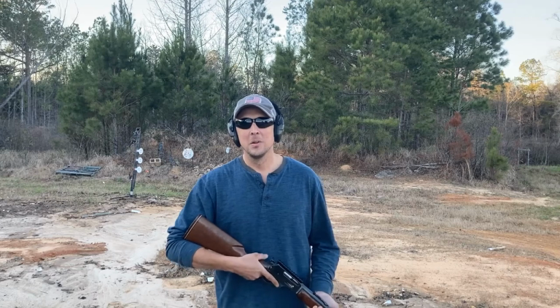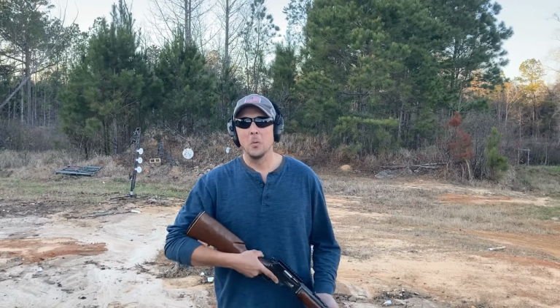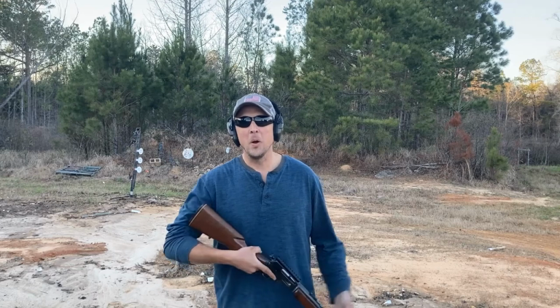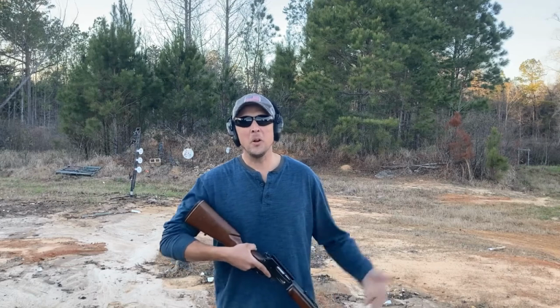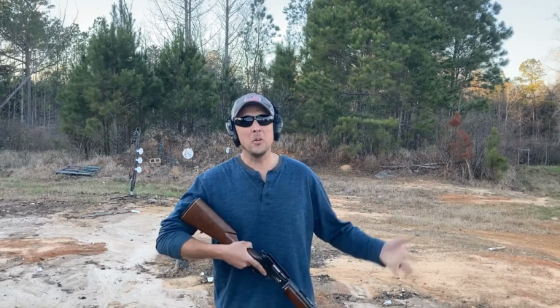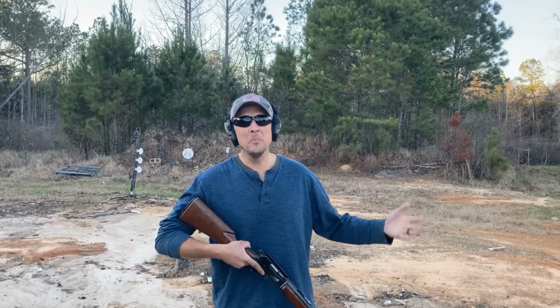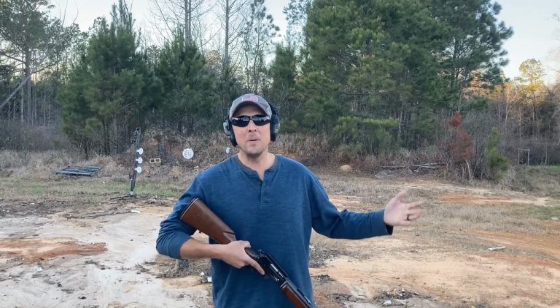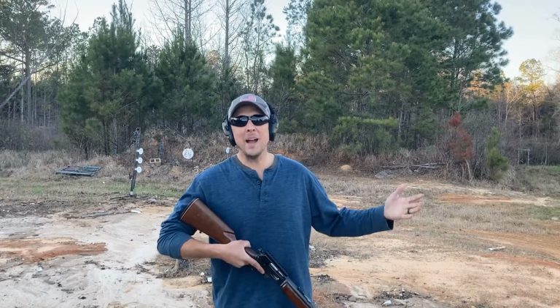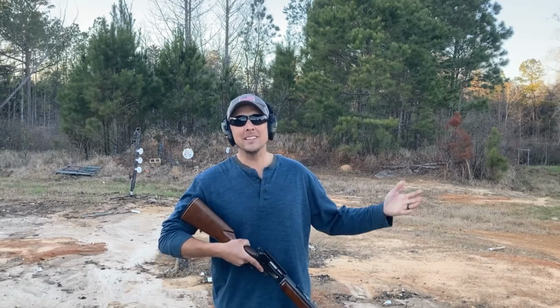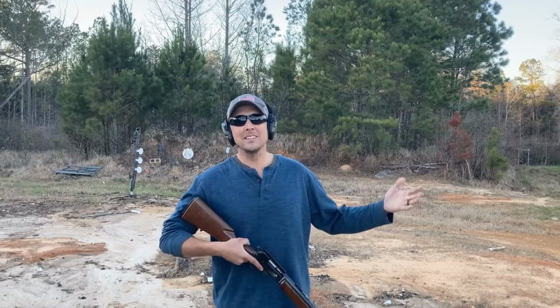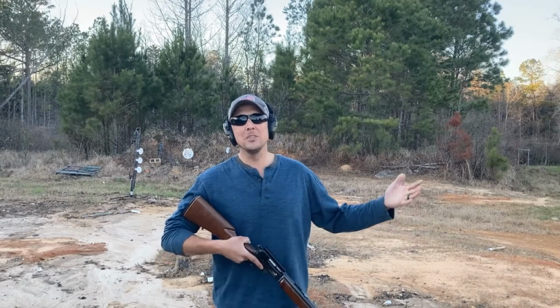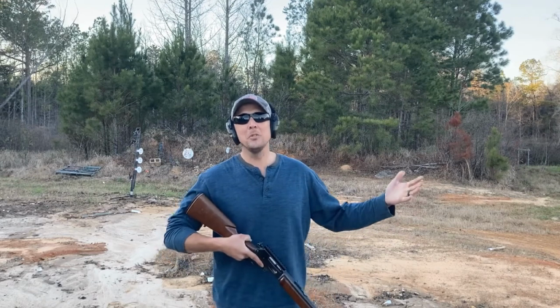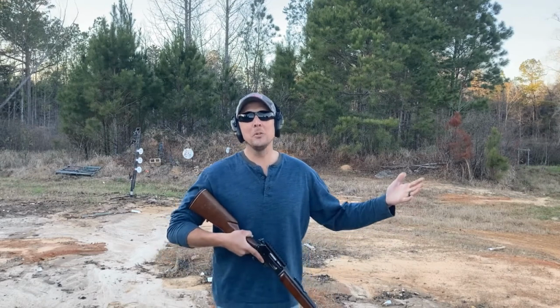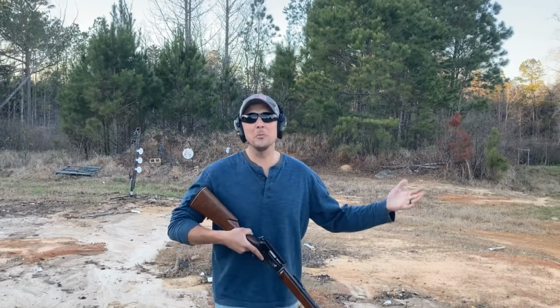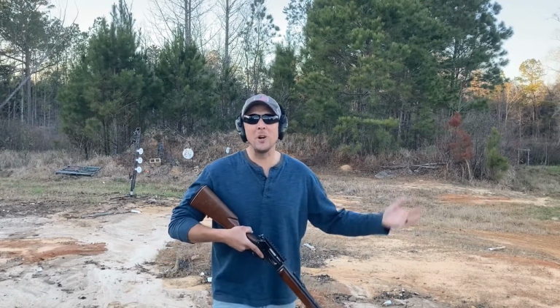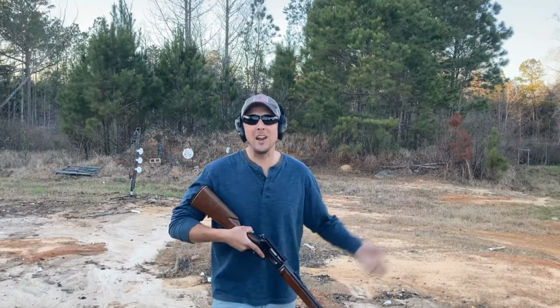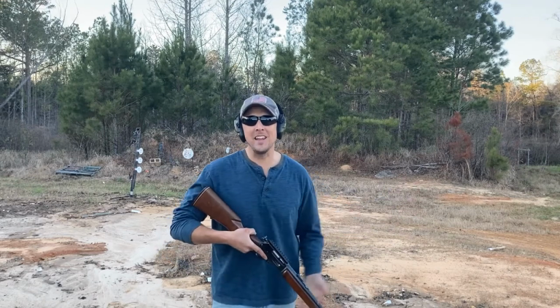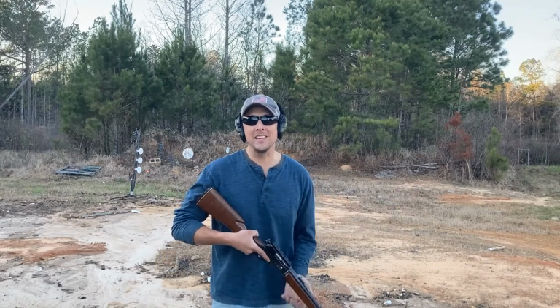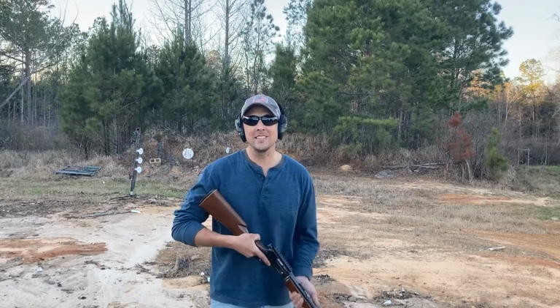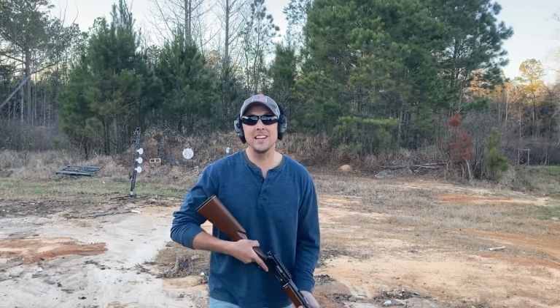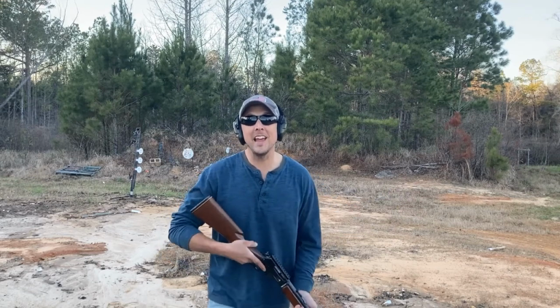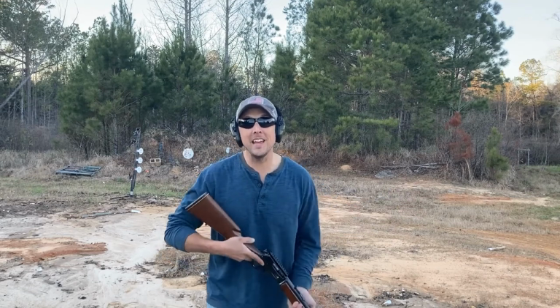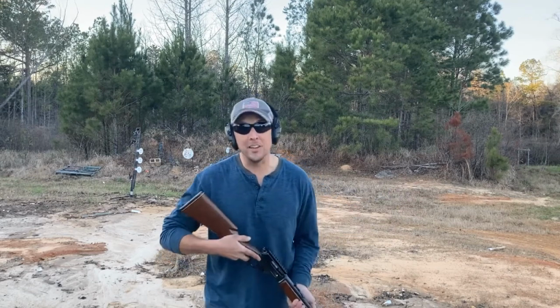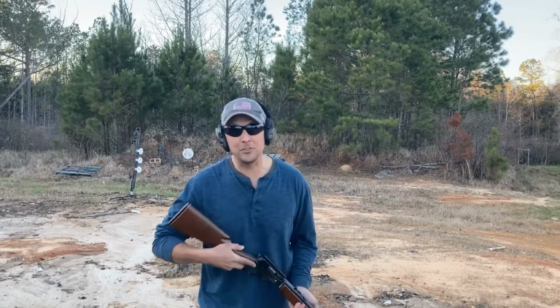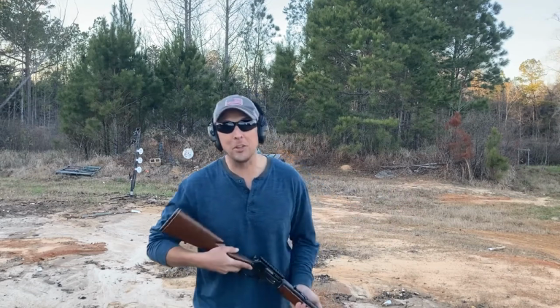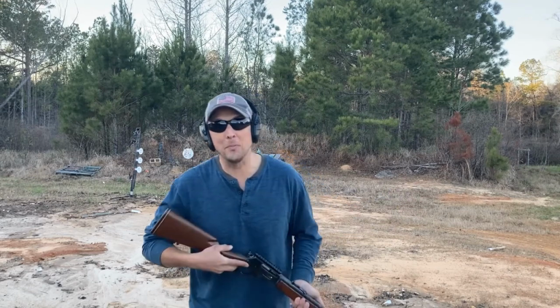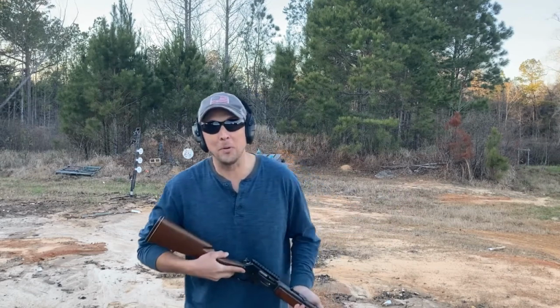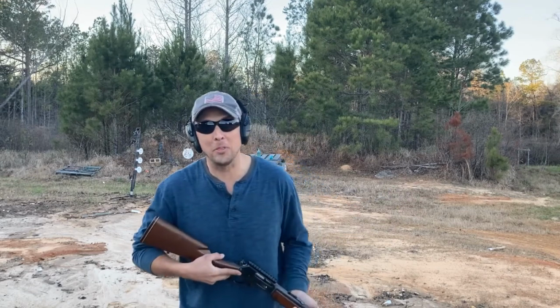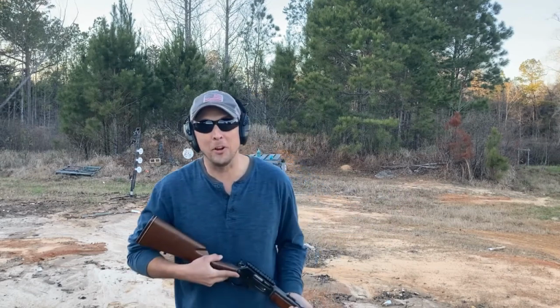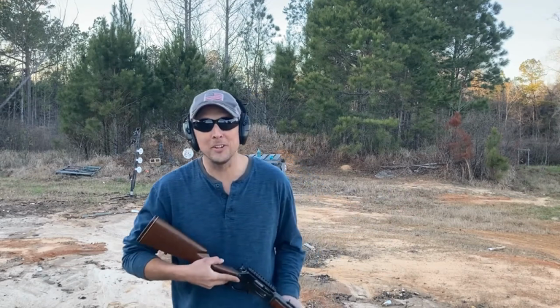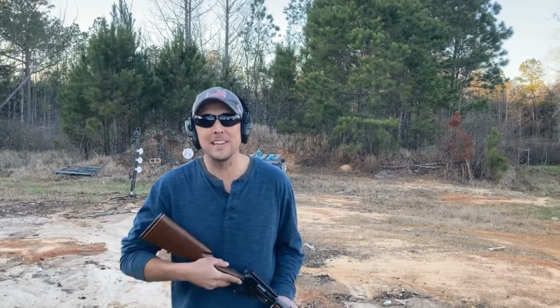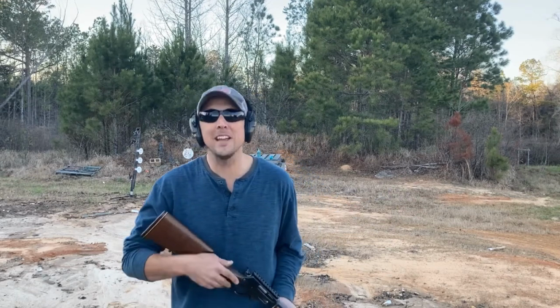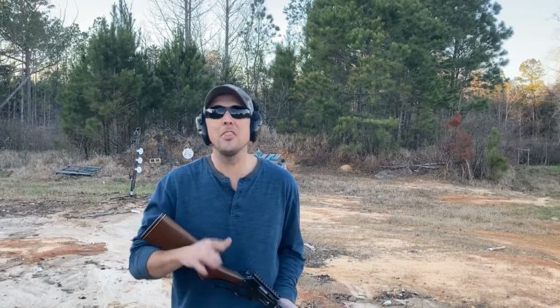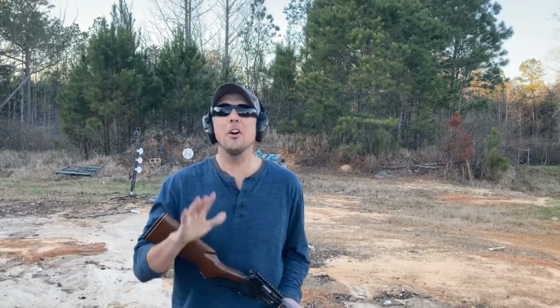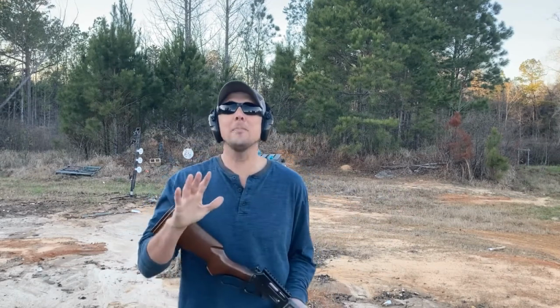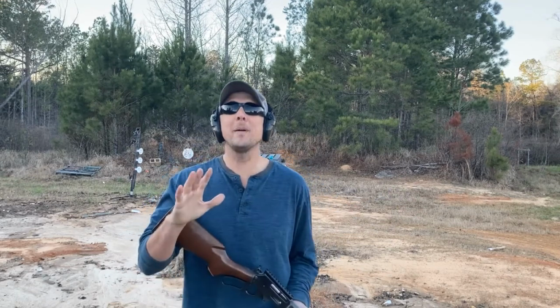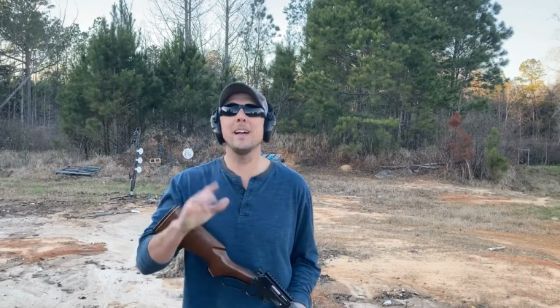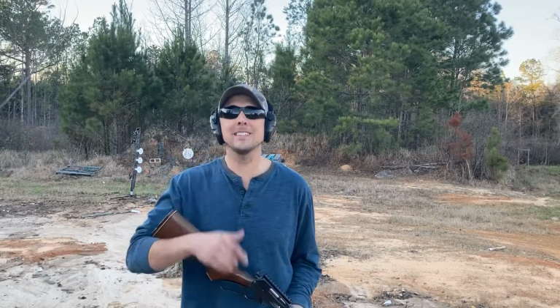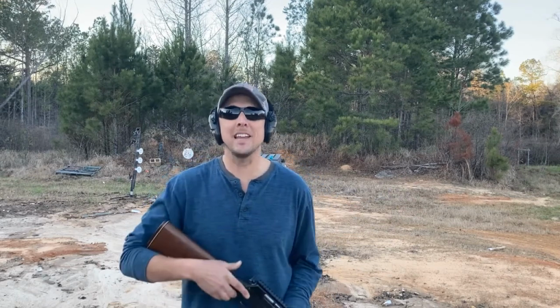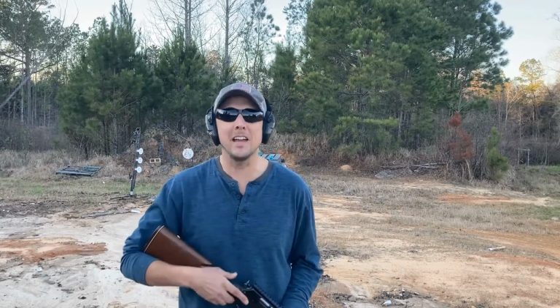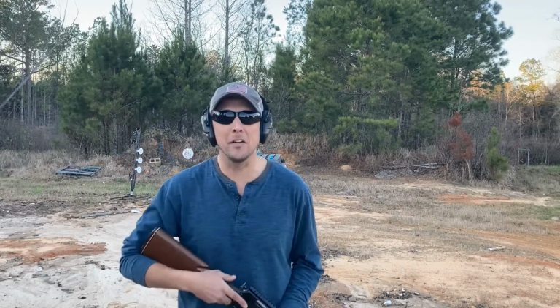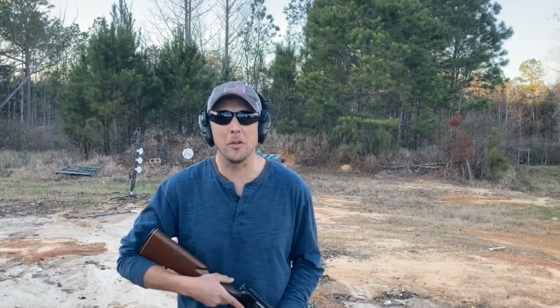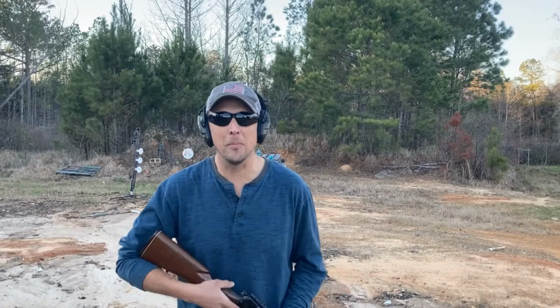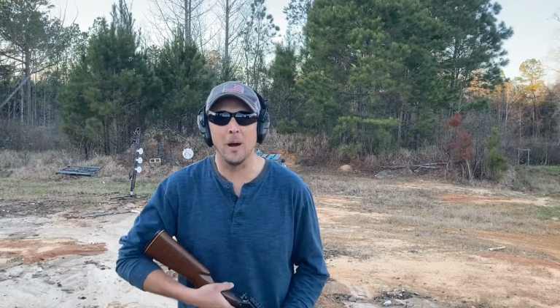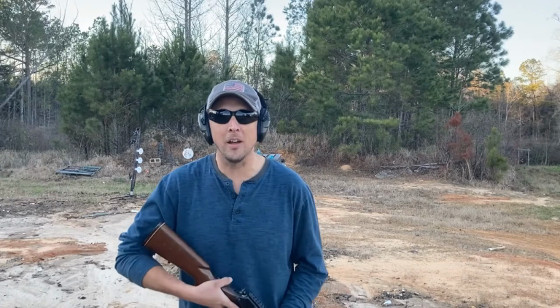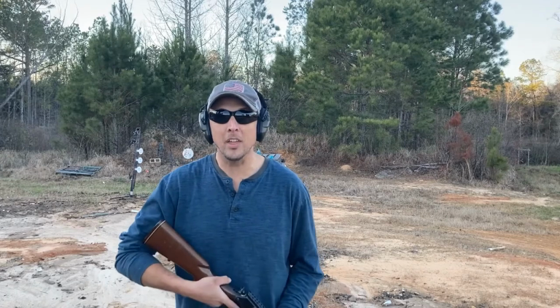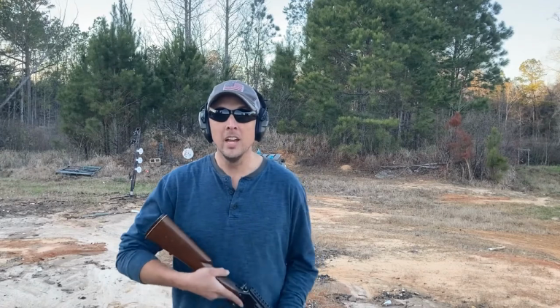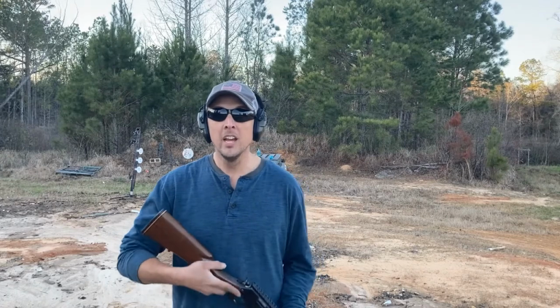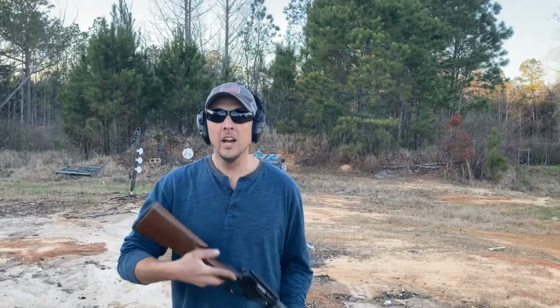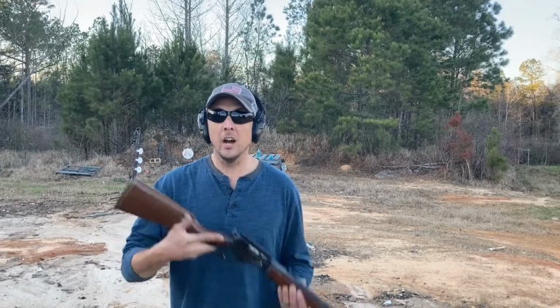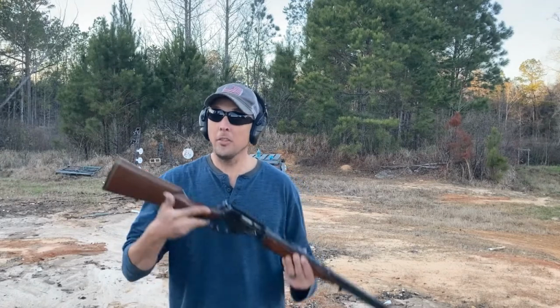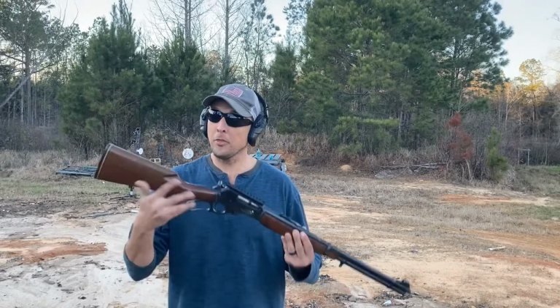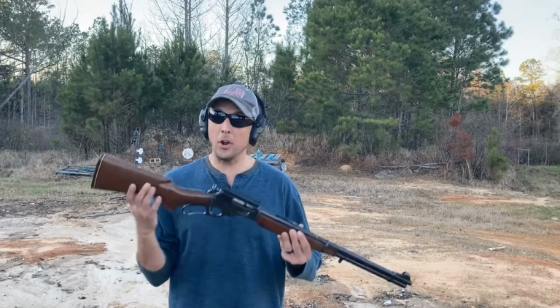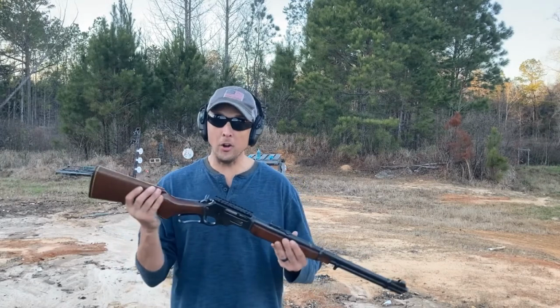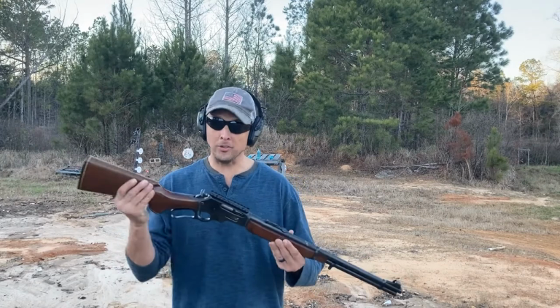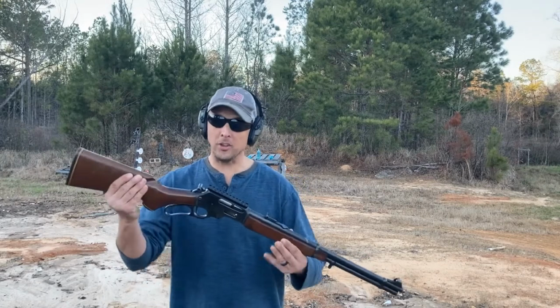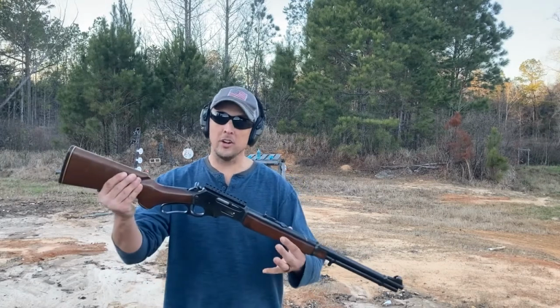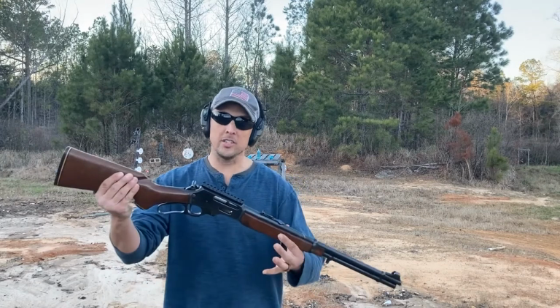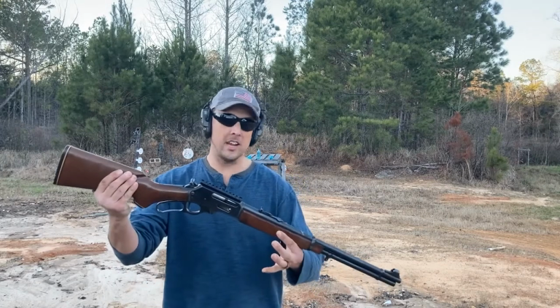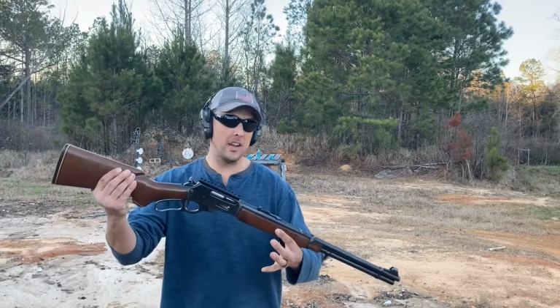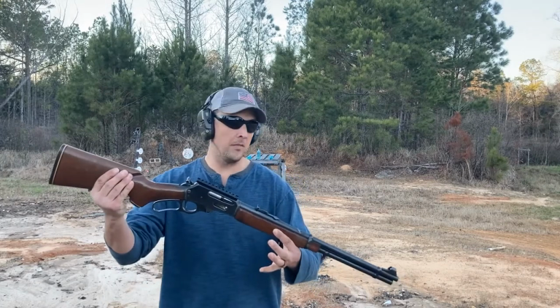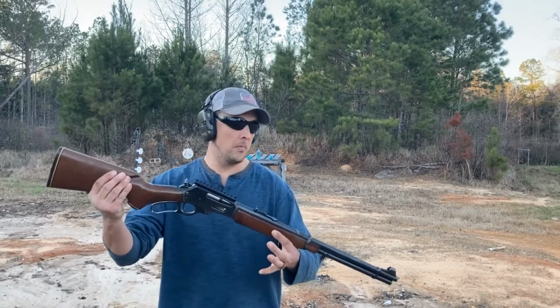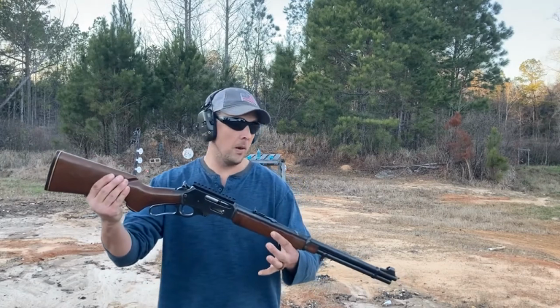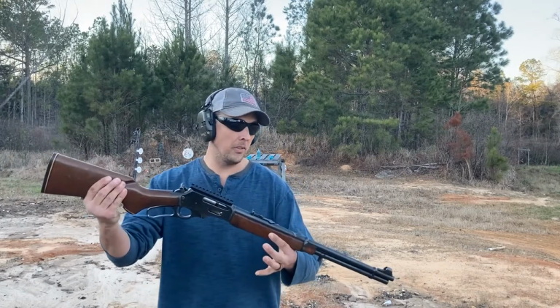Welcome back to the range. Today is Thumper Thursday, the best day of the month — the third Thursday of the month.